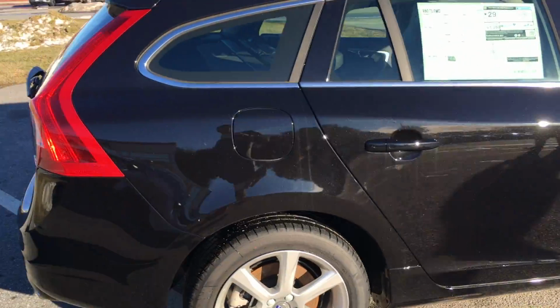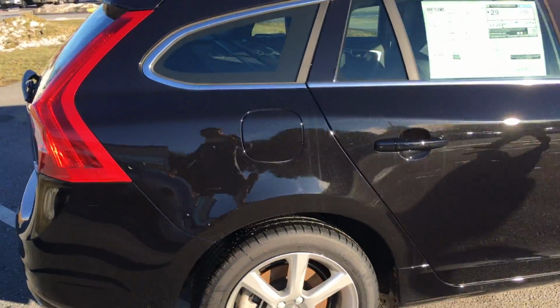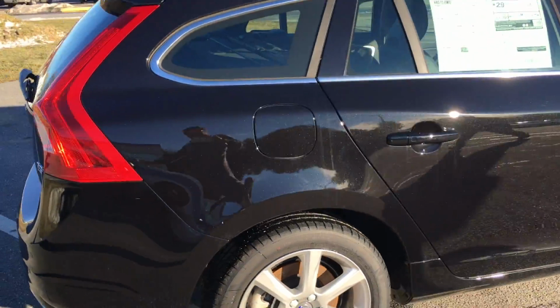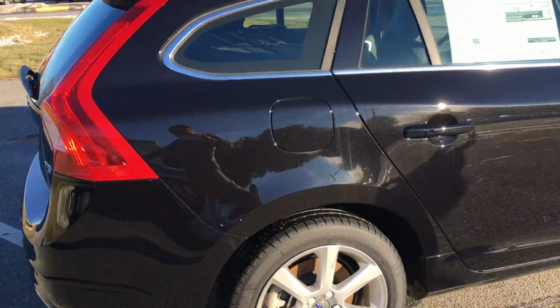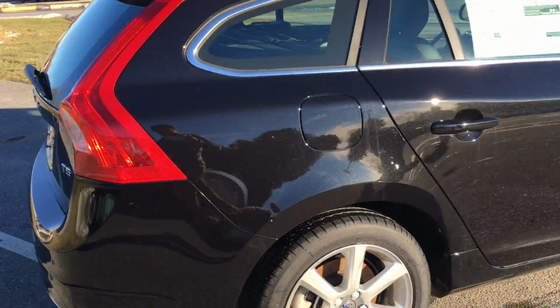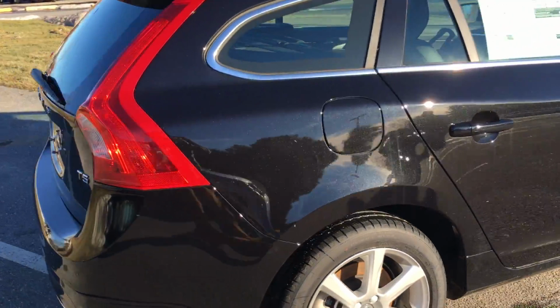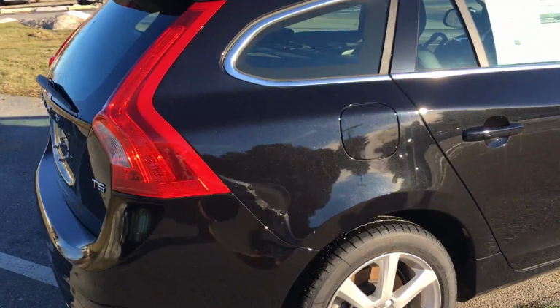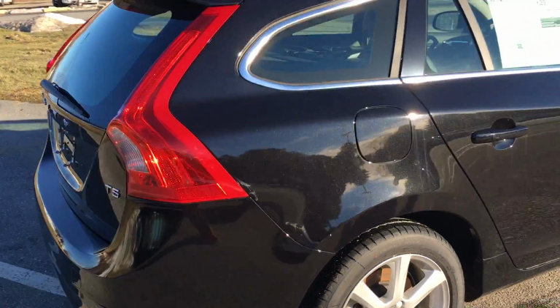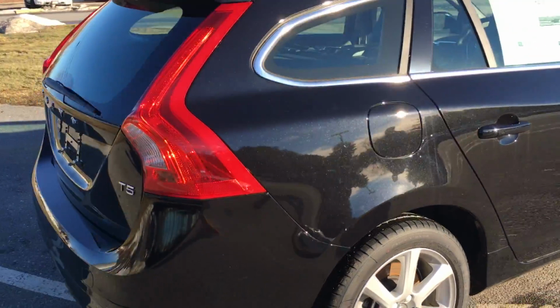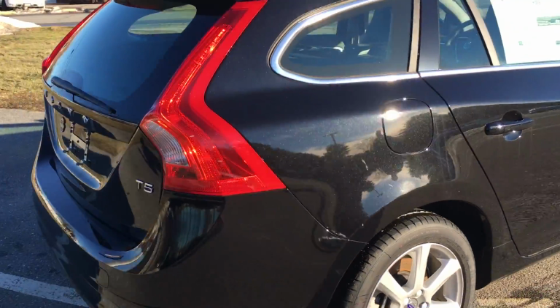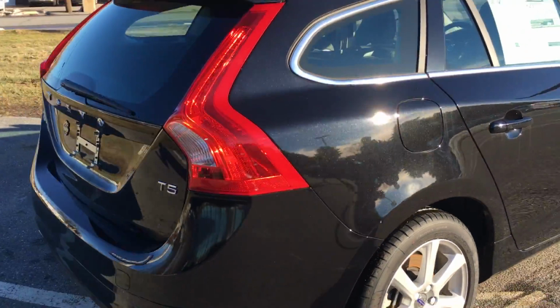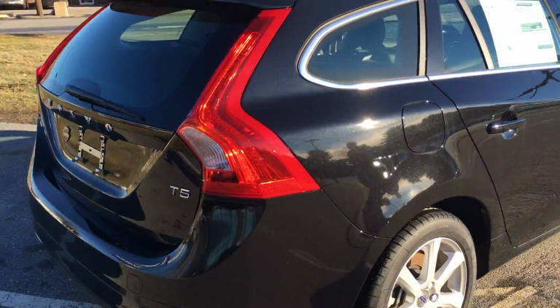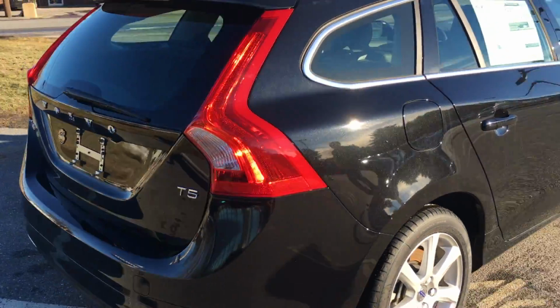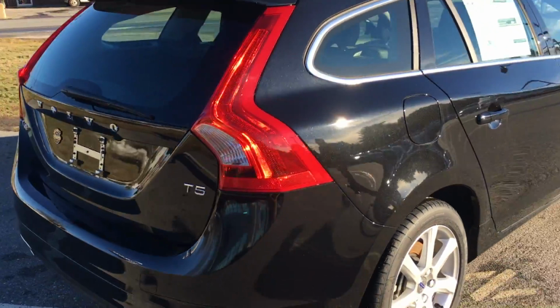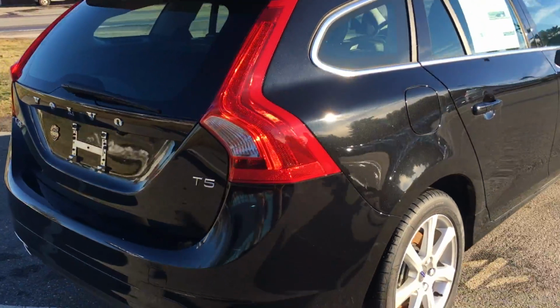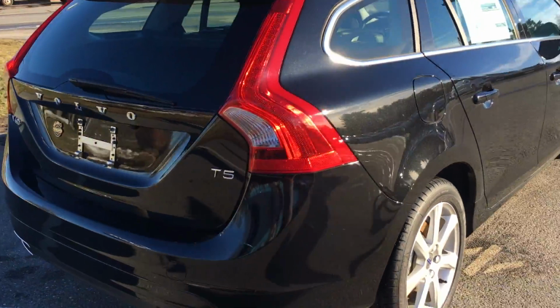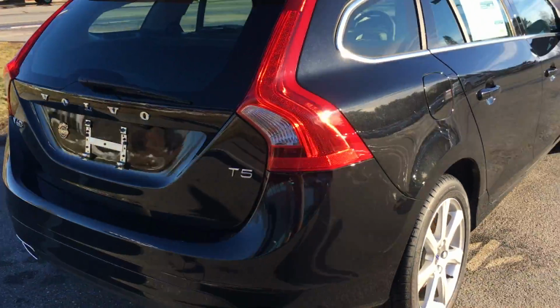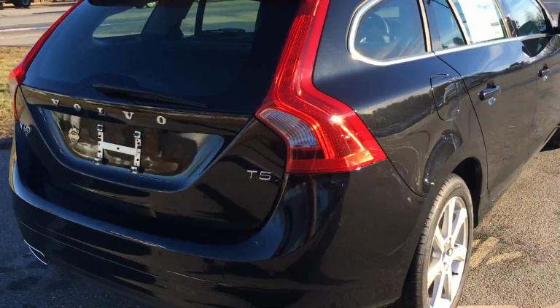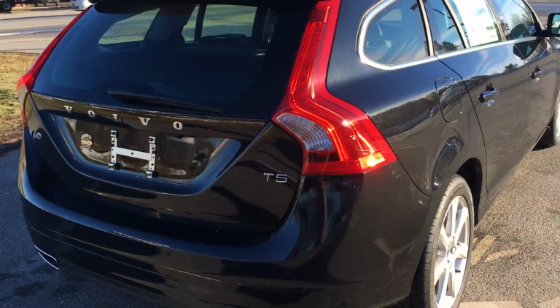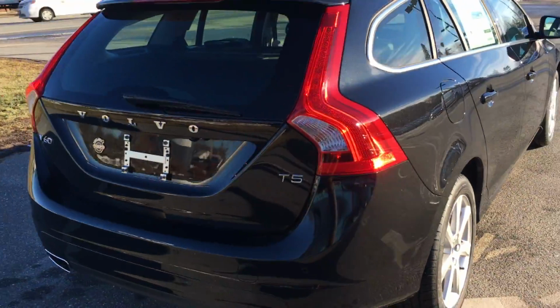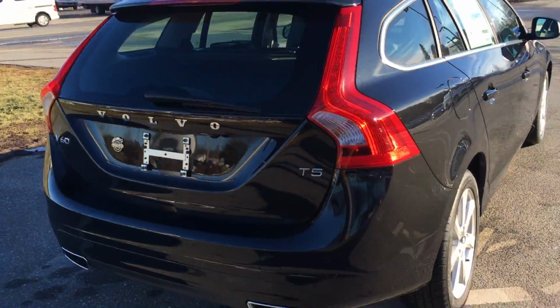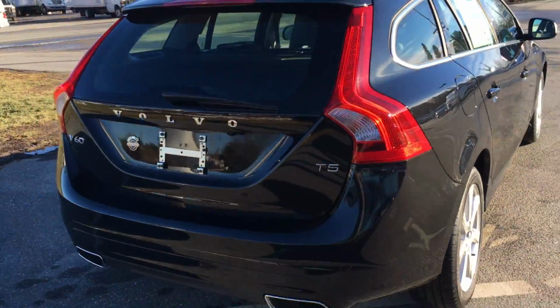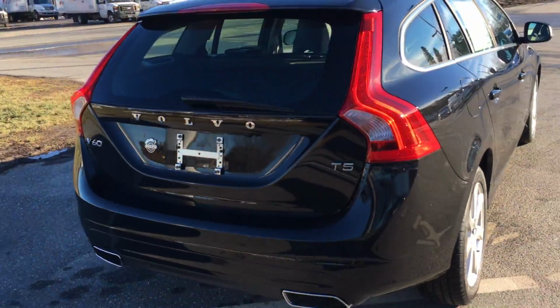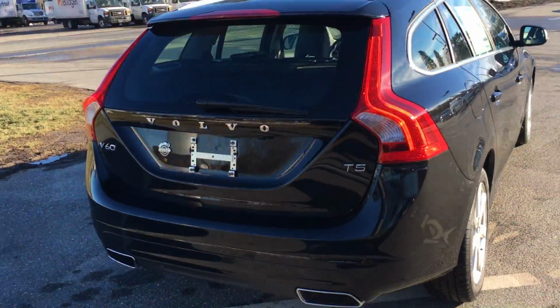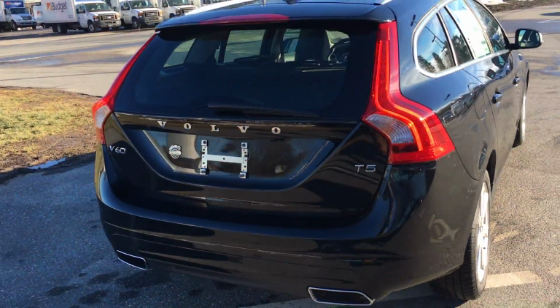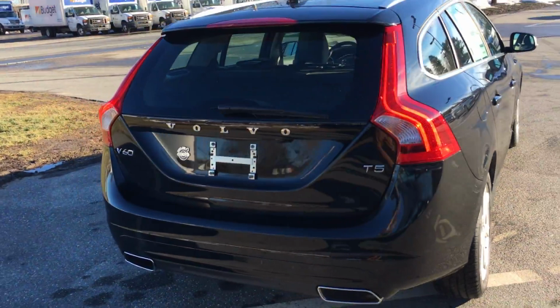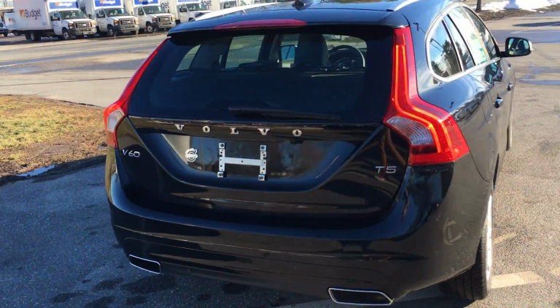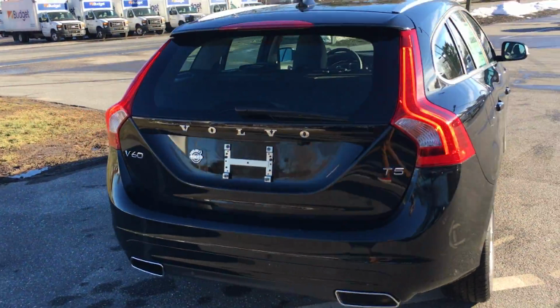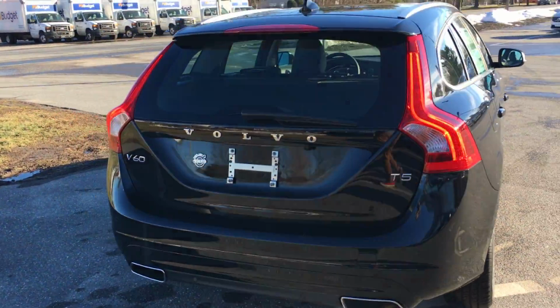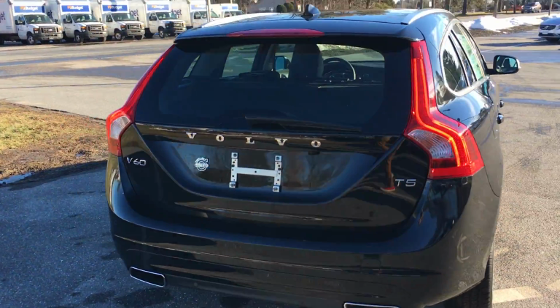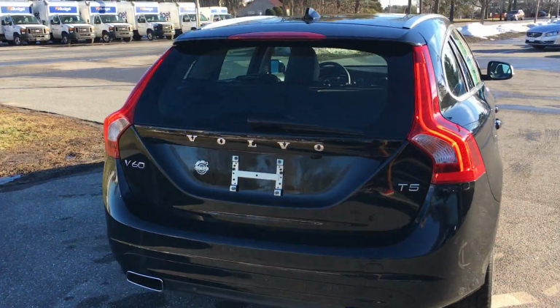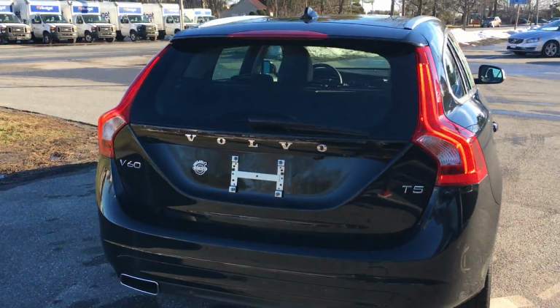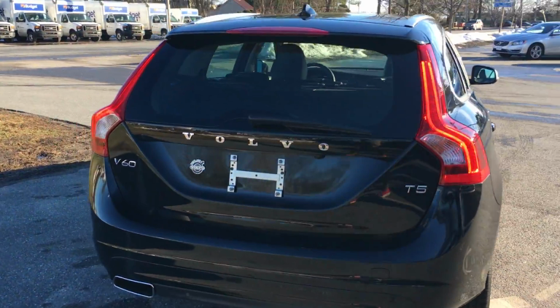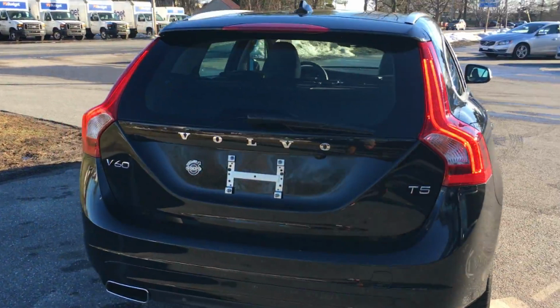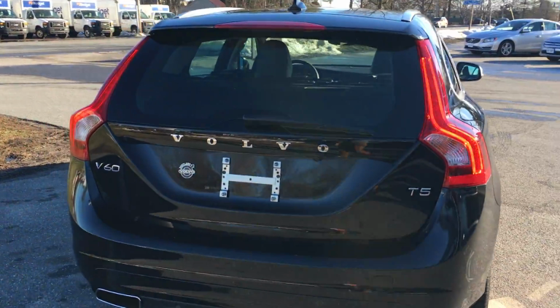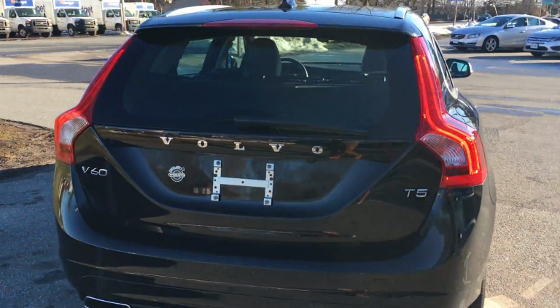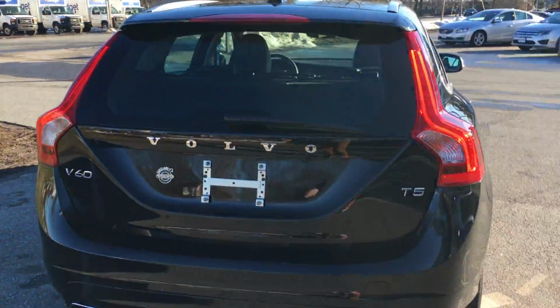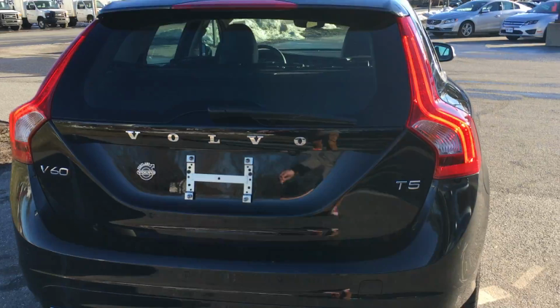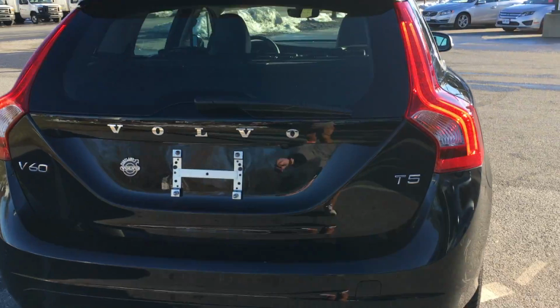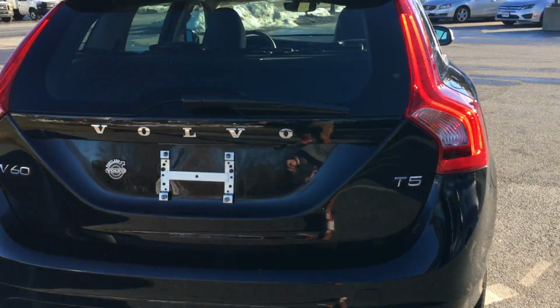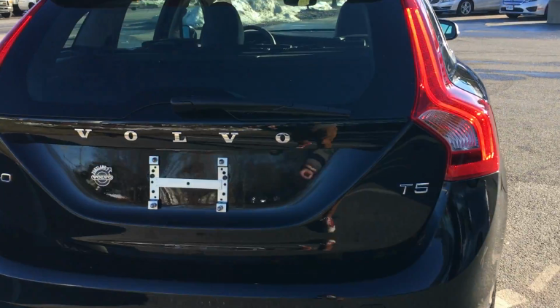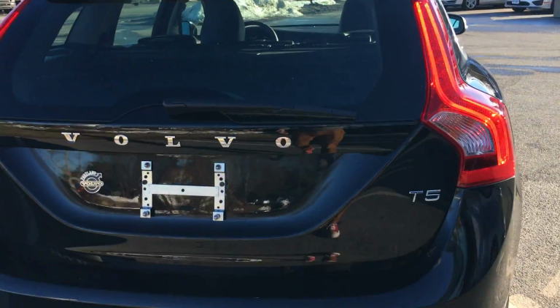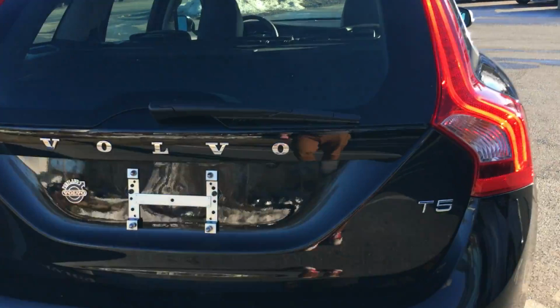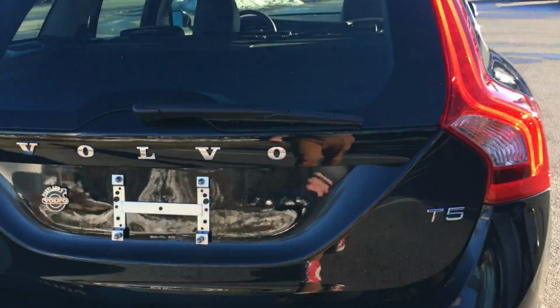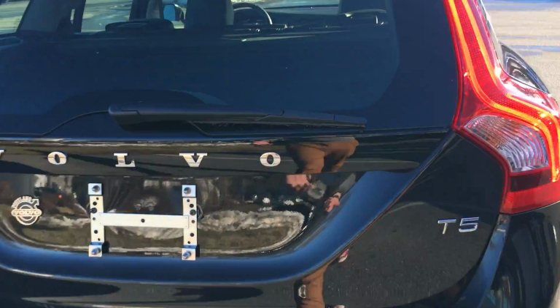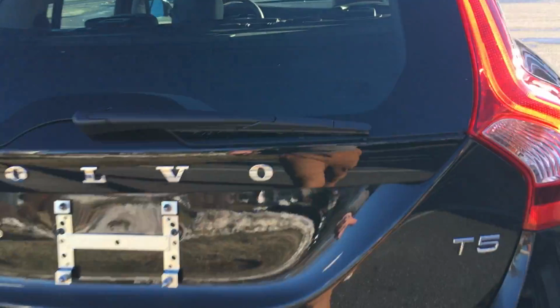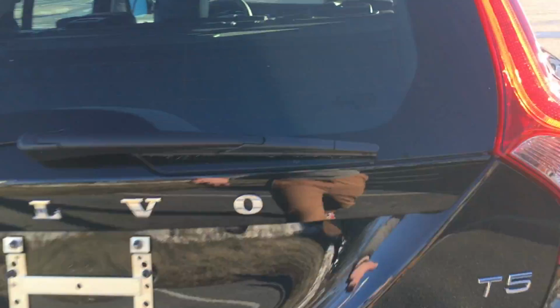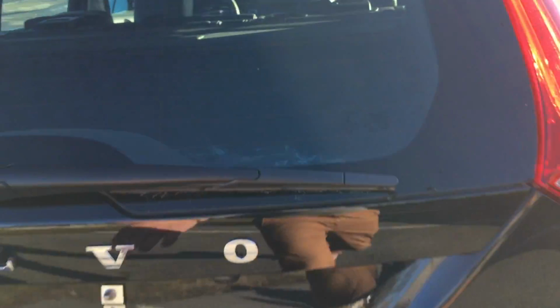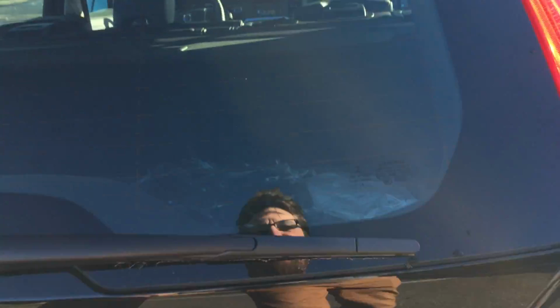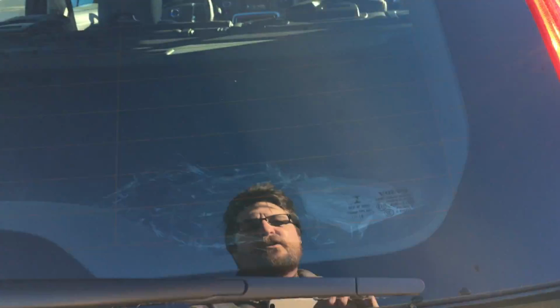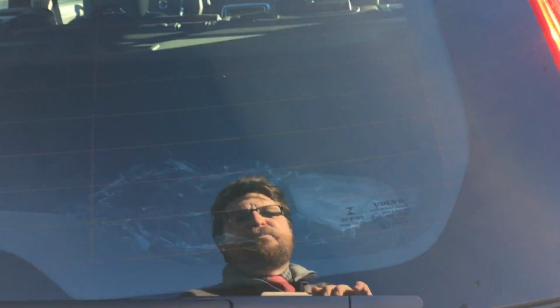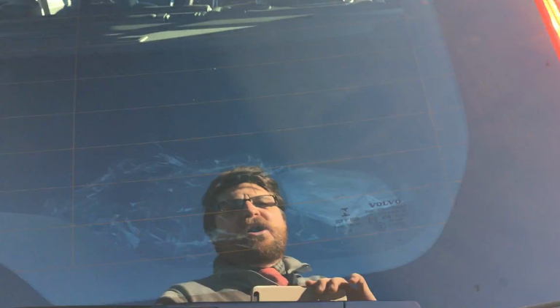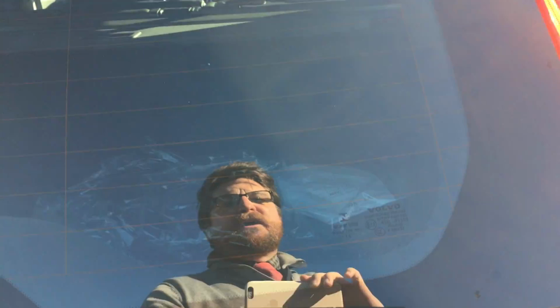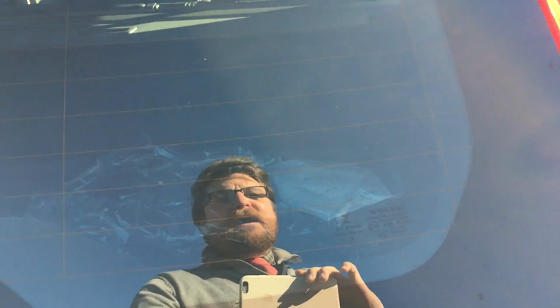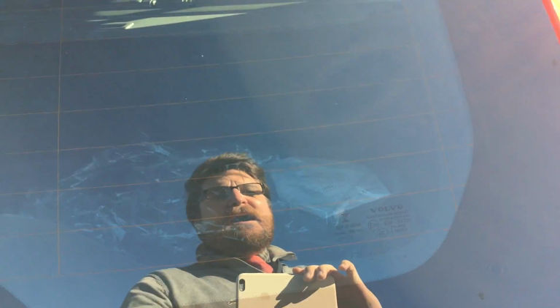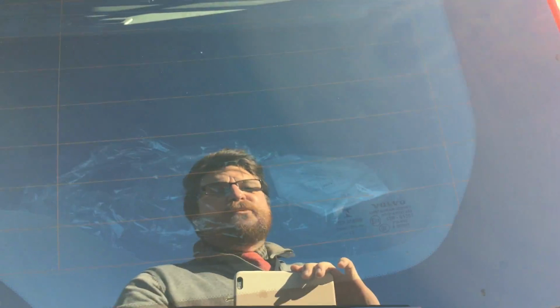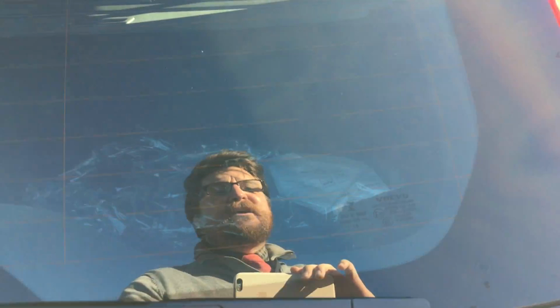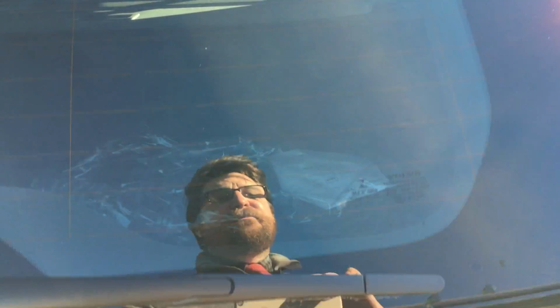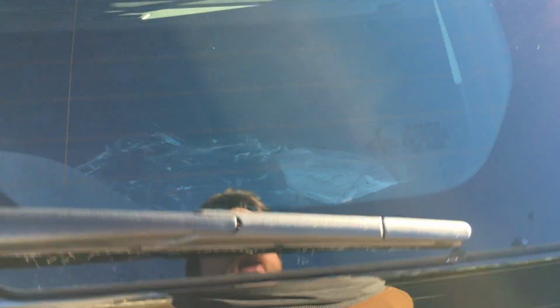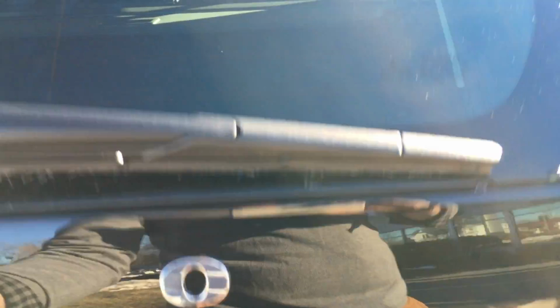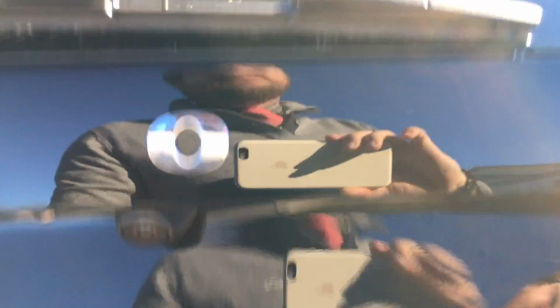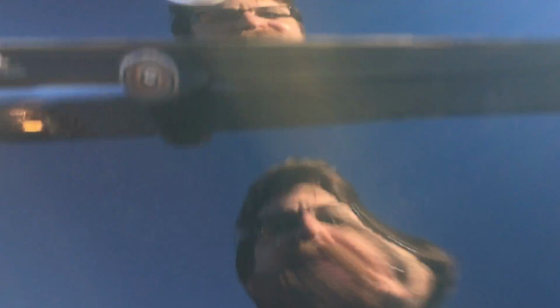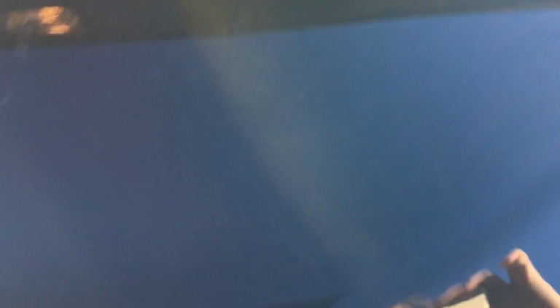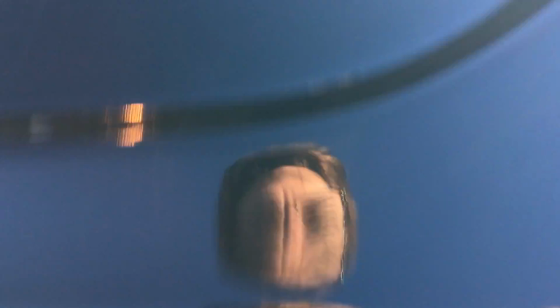It does have a personal car communicator, so you walk up to the car with the key in your pocket. Nice park assist camera in the back along with rear park assist.